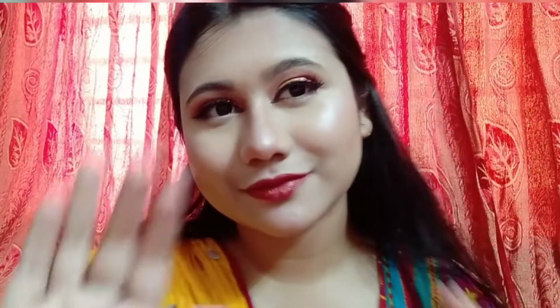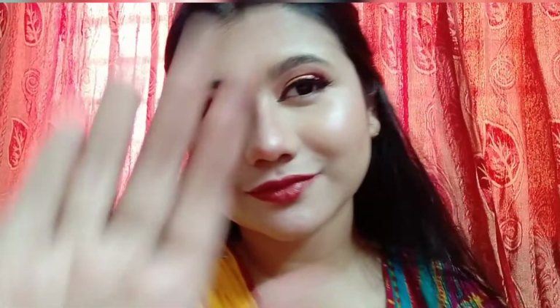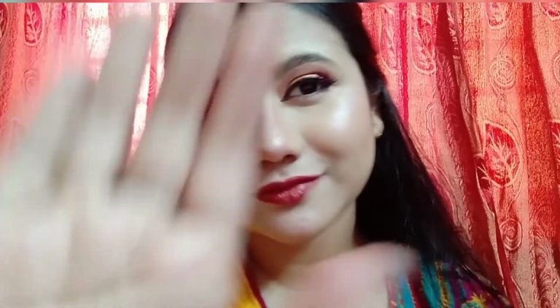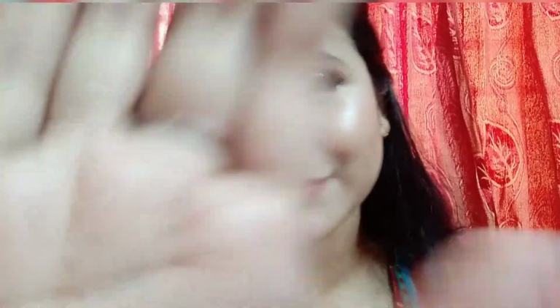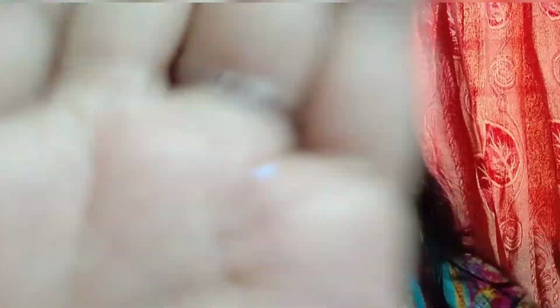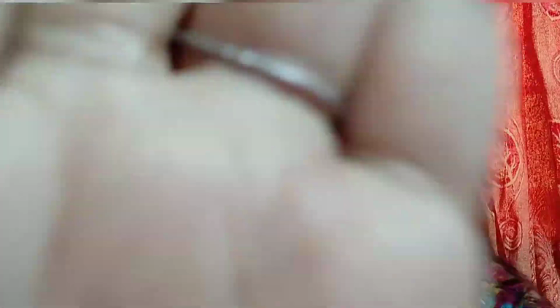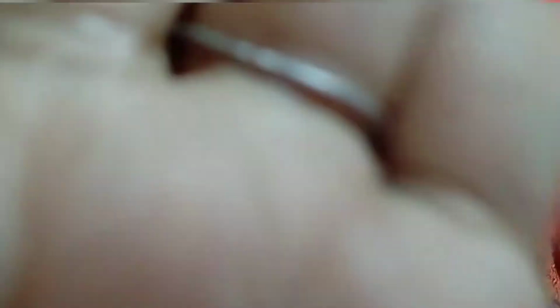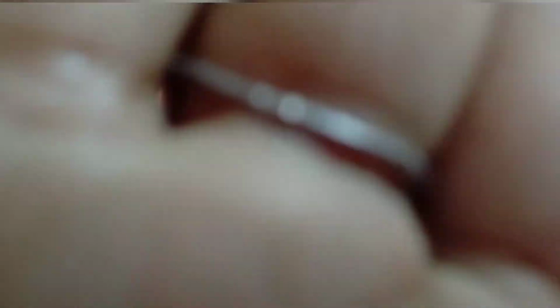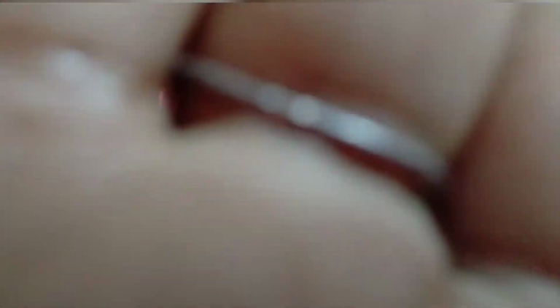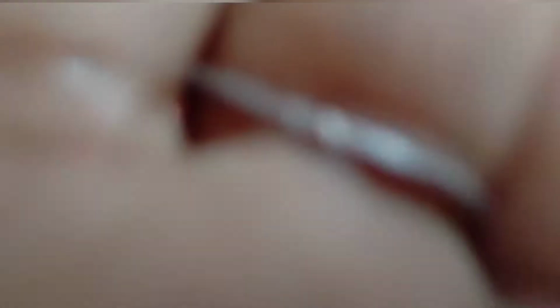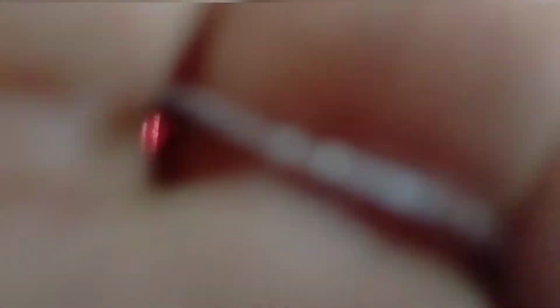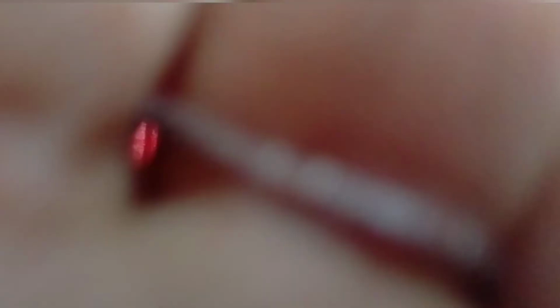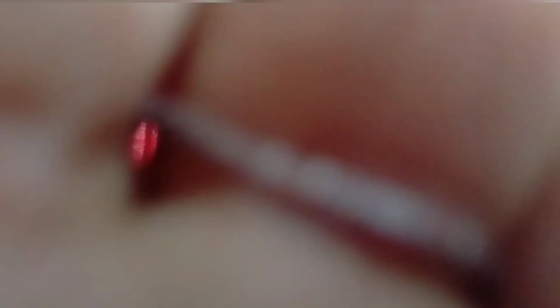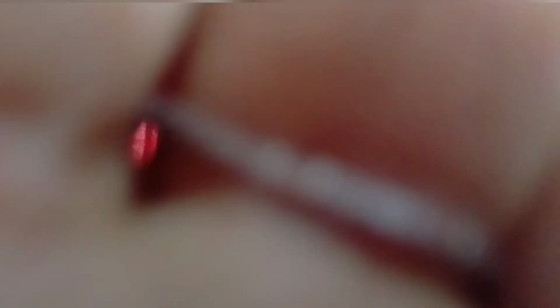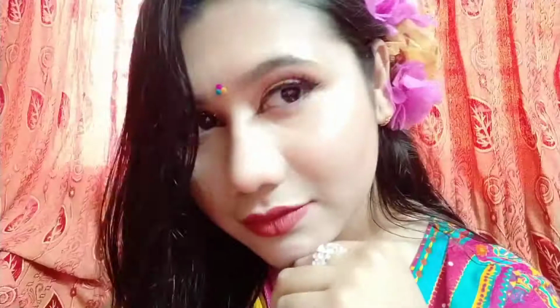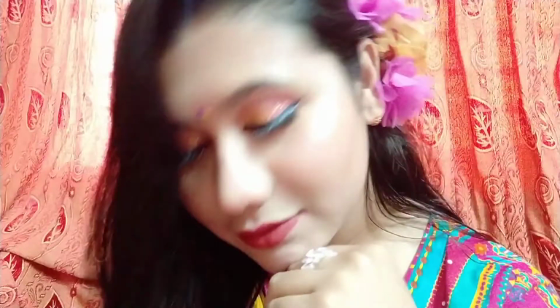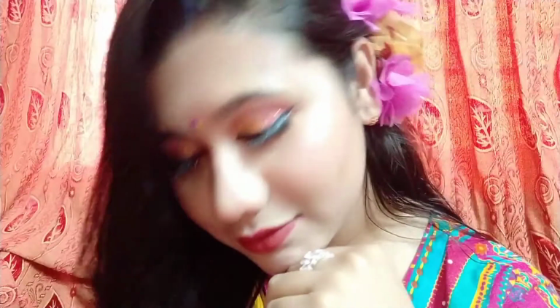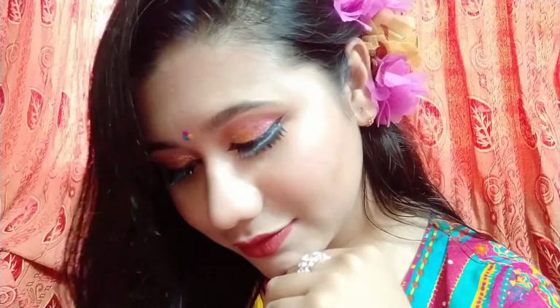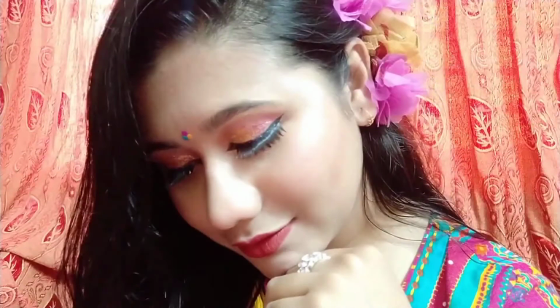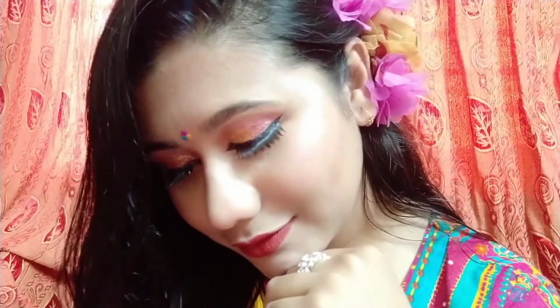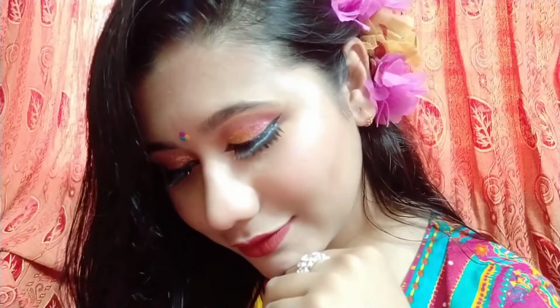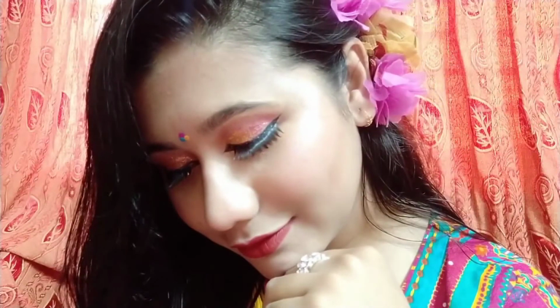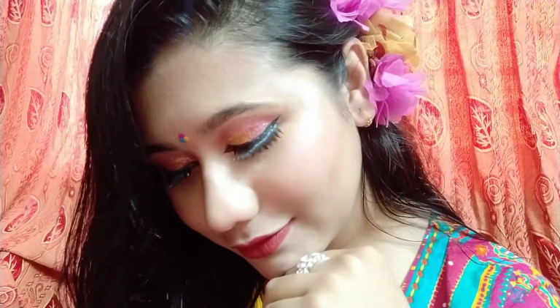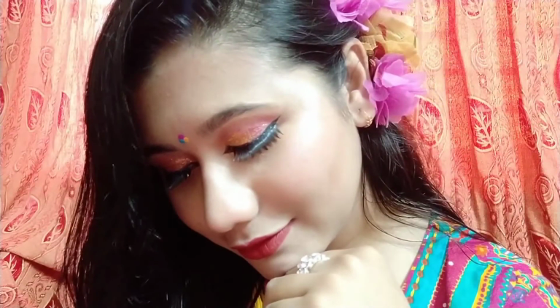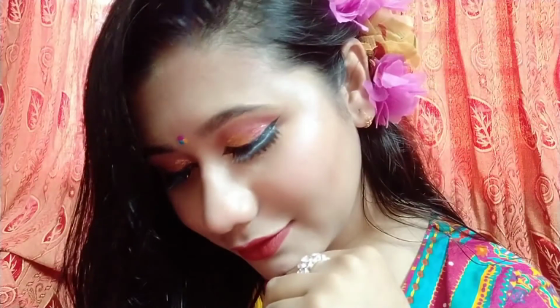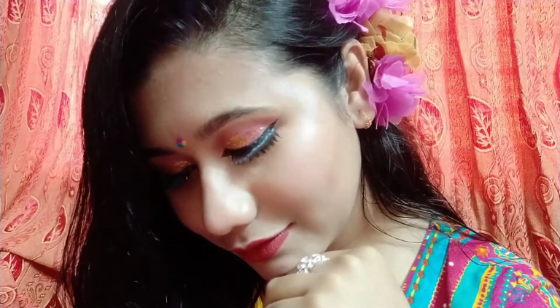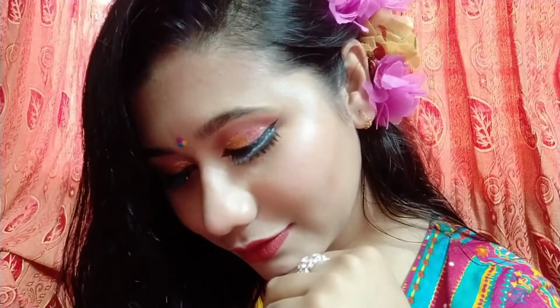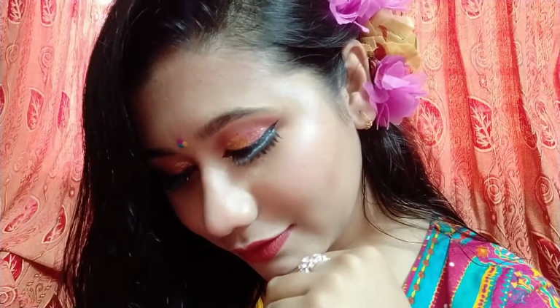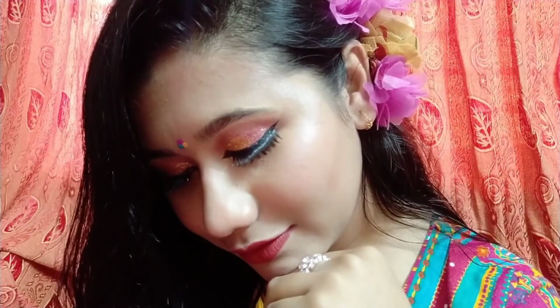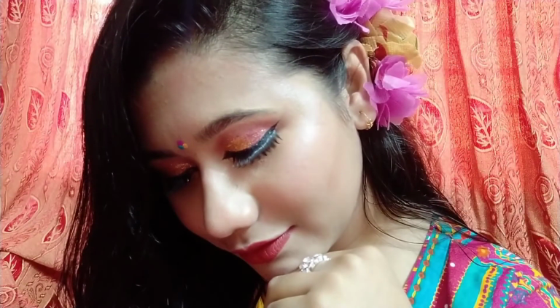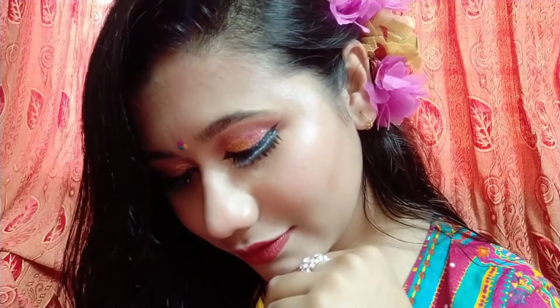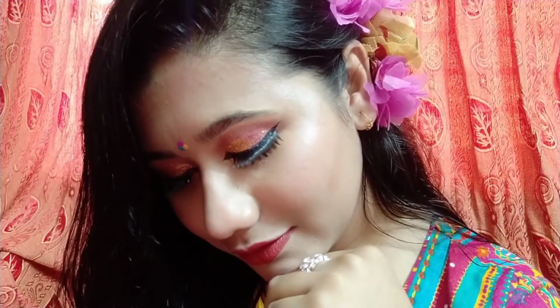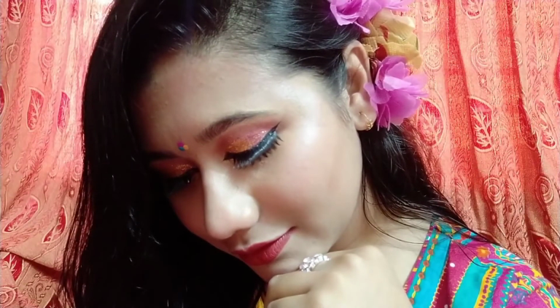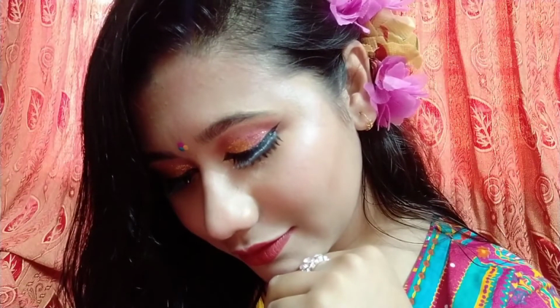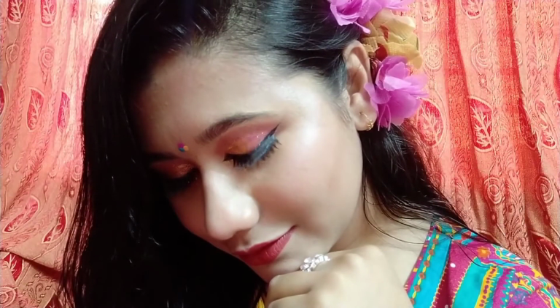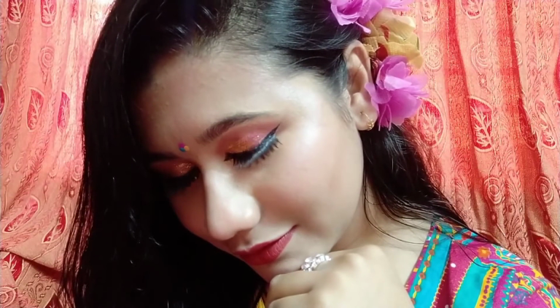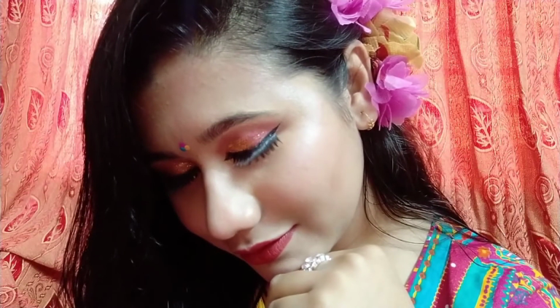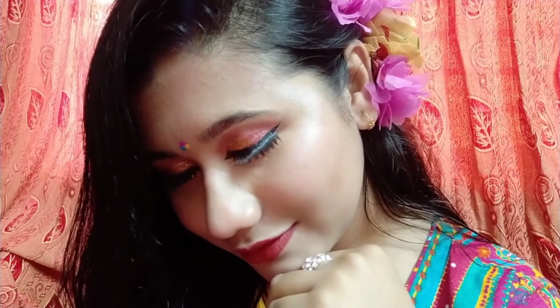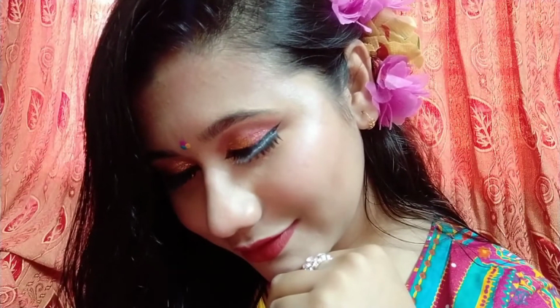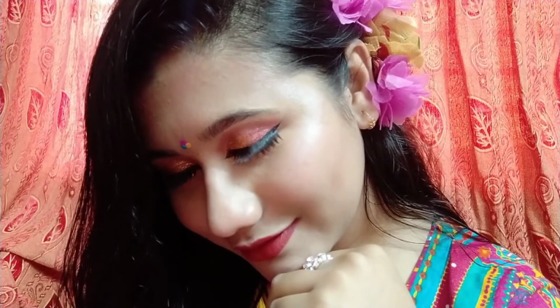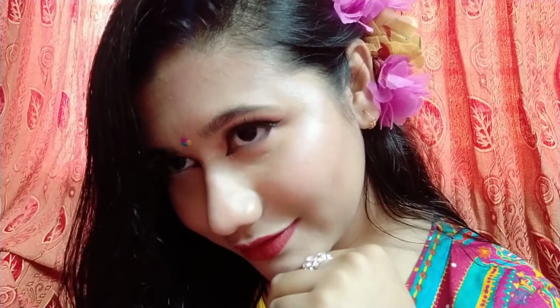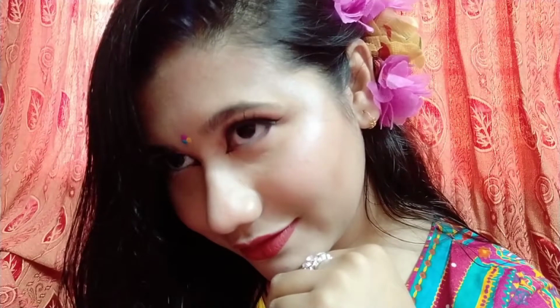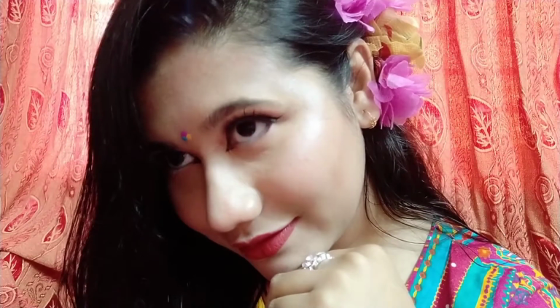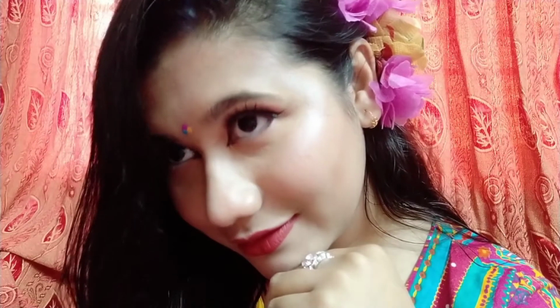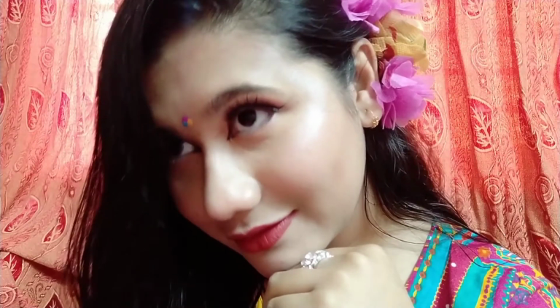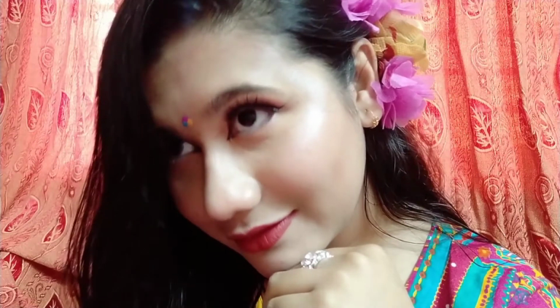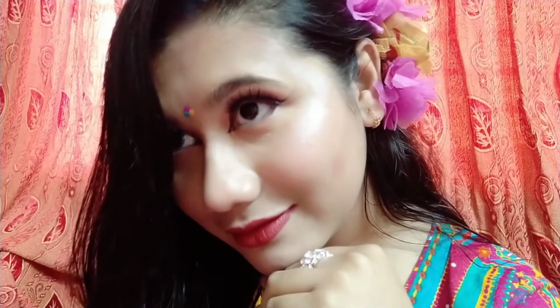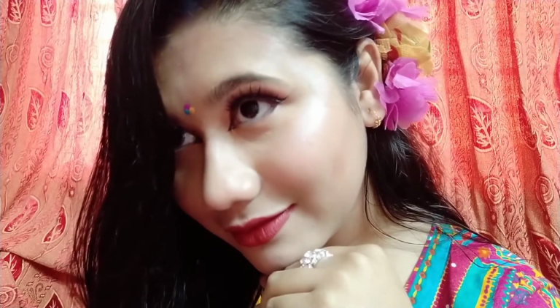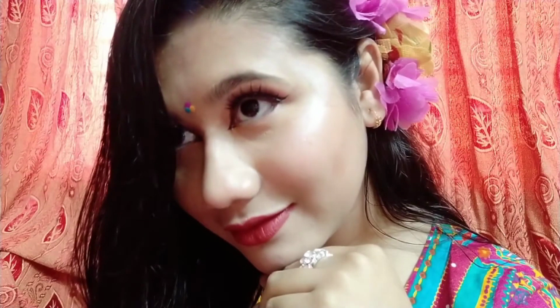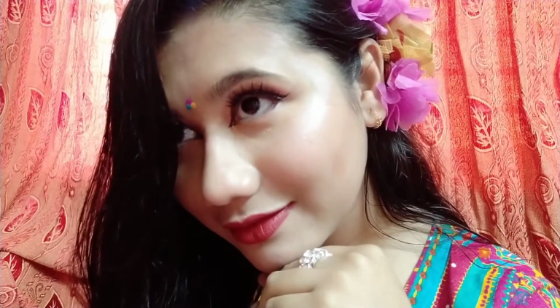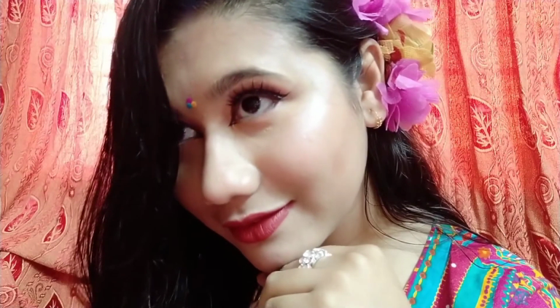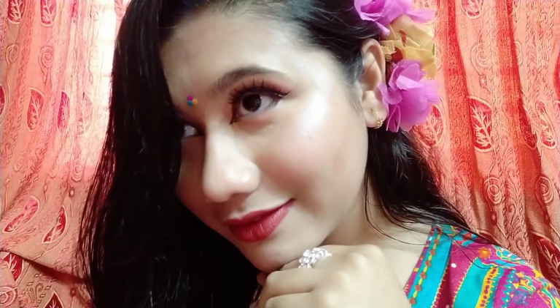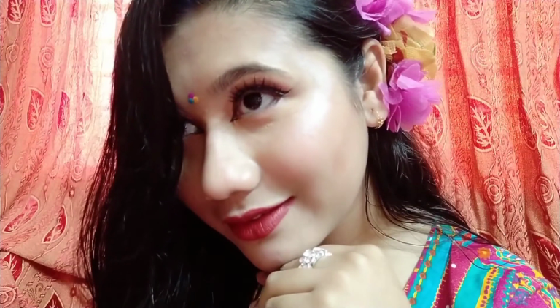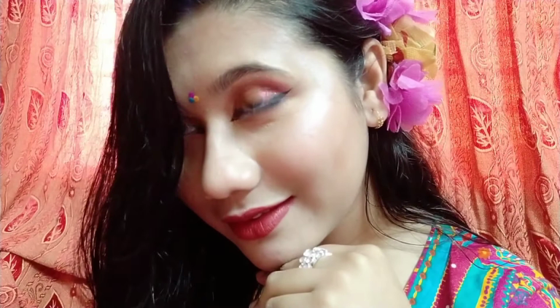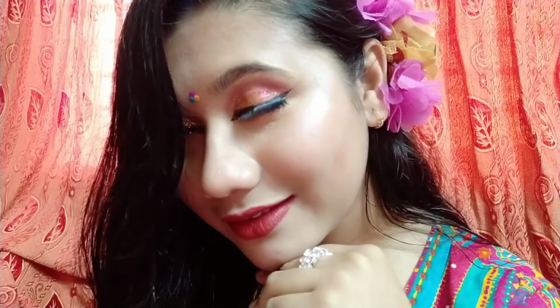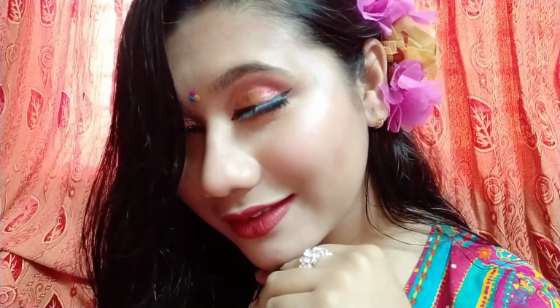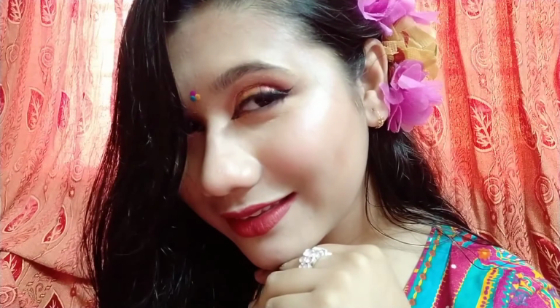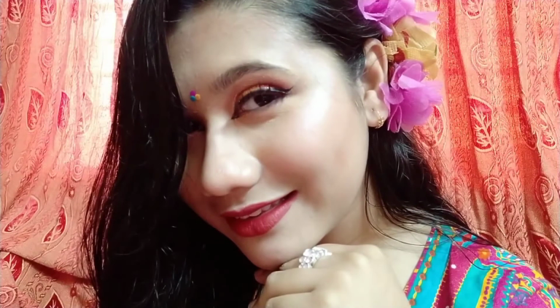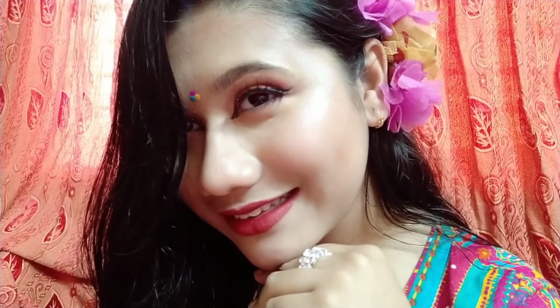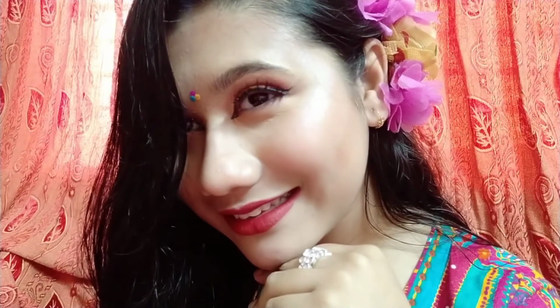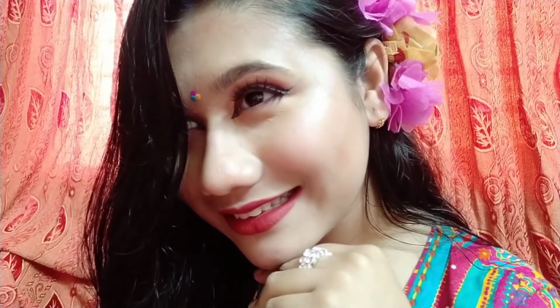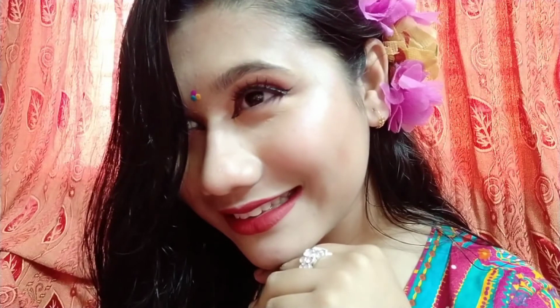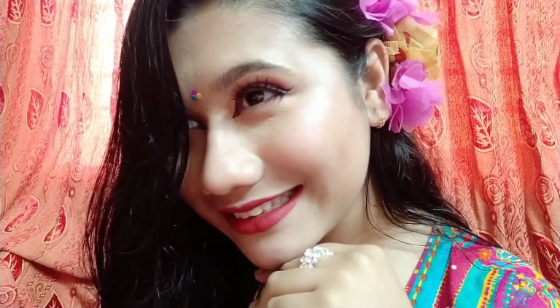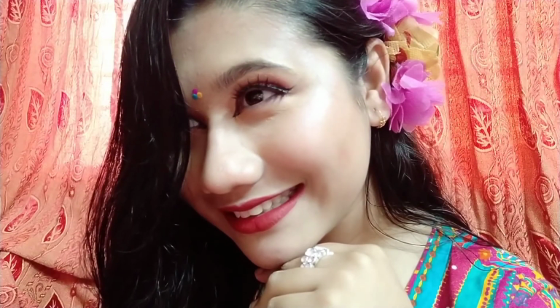This is my final look. Please don't forget to subscribe to the channel. Allah Hafiz!